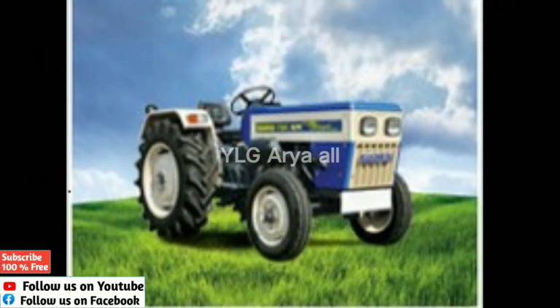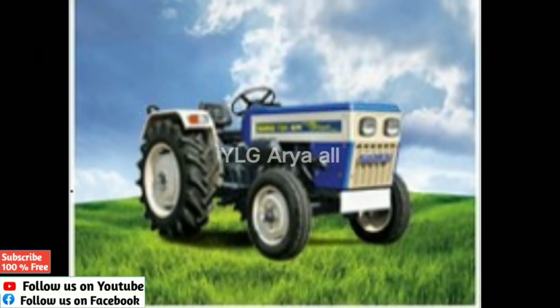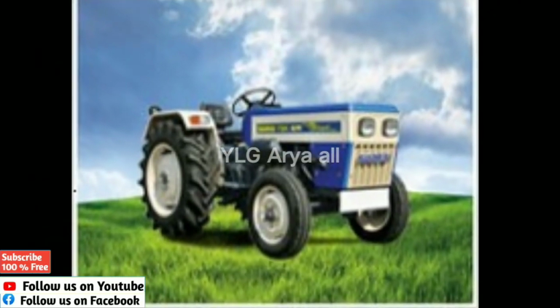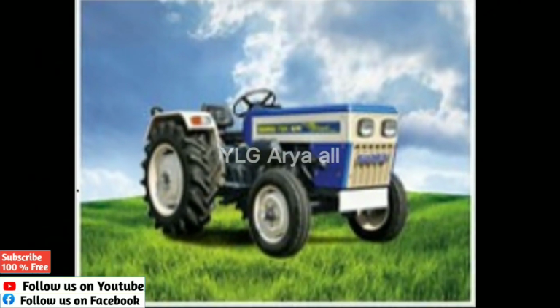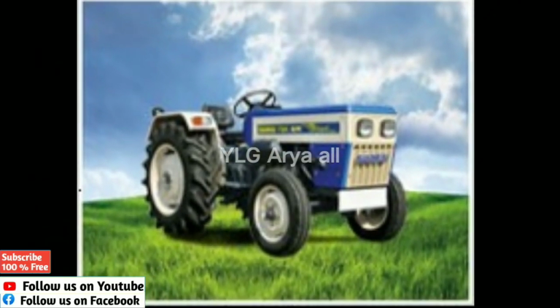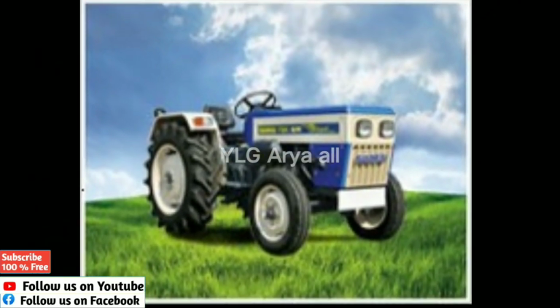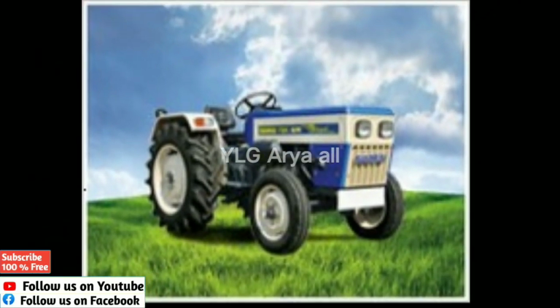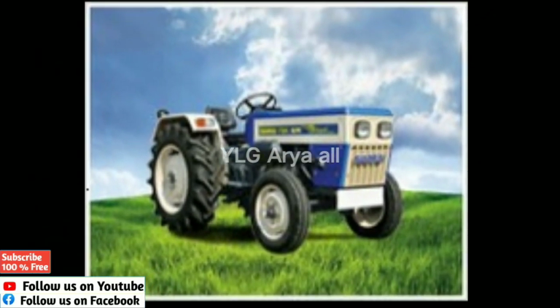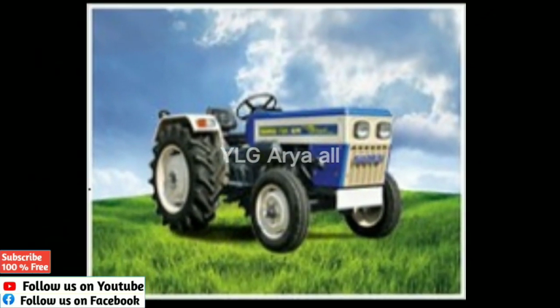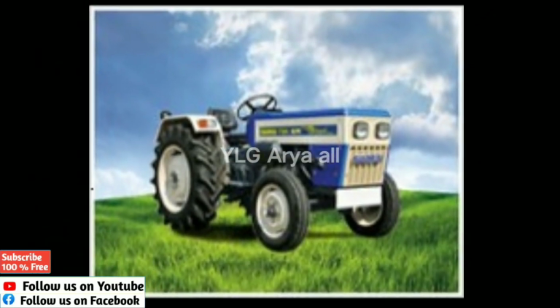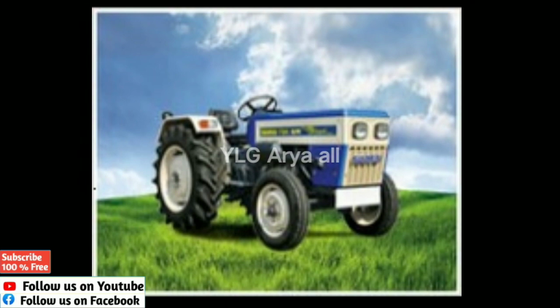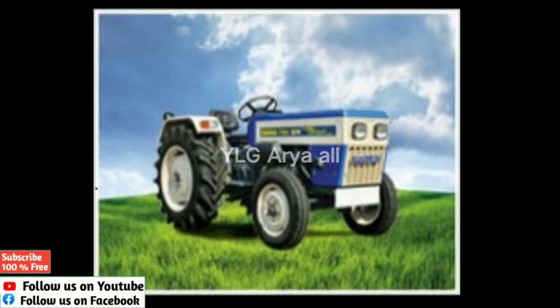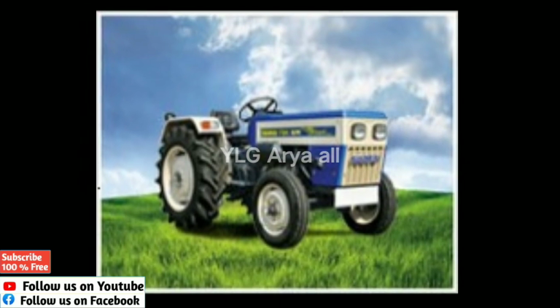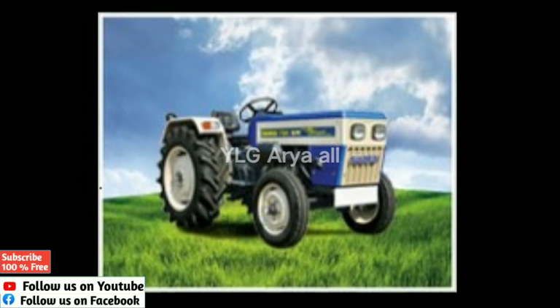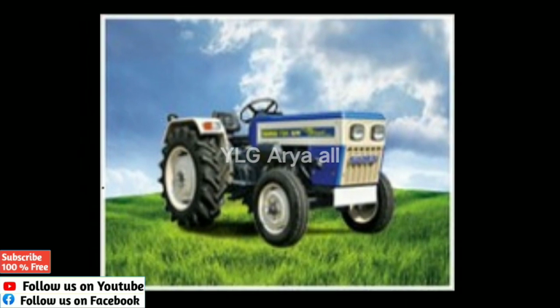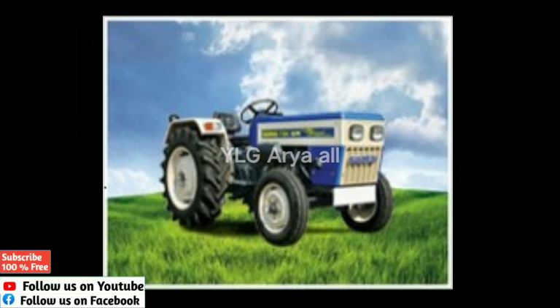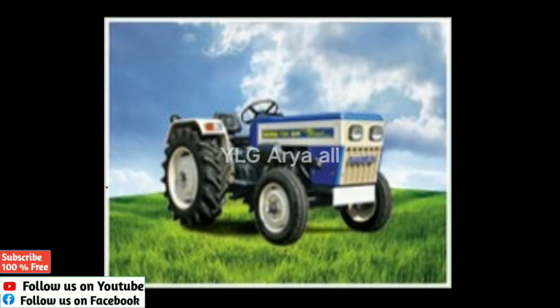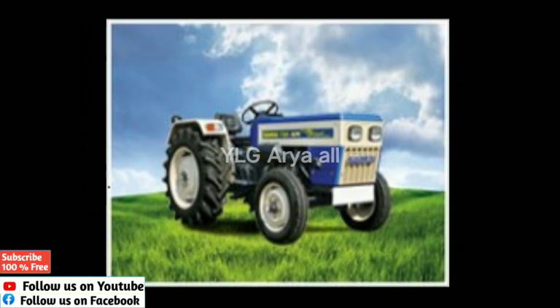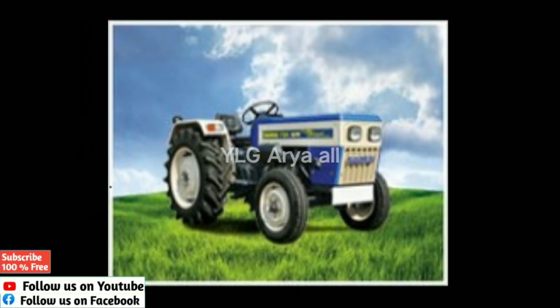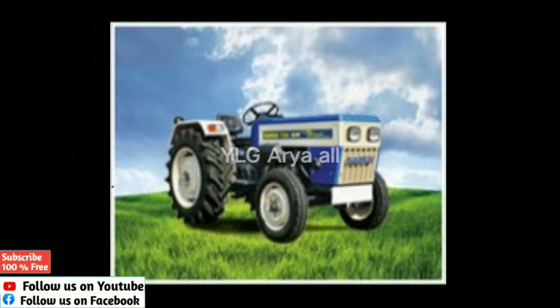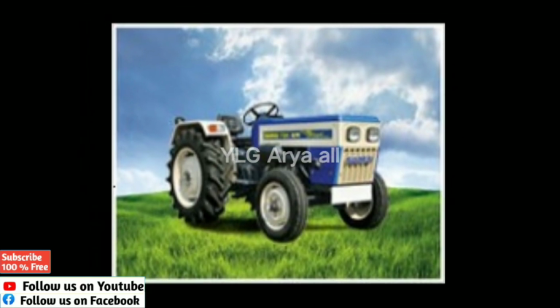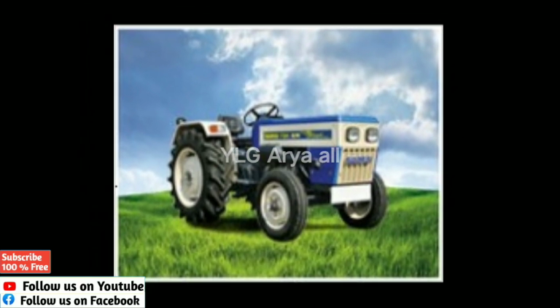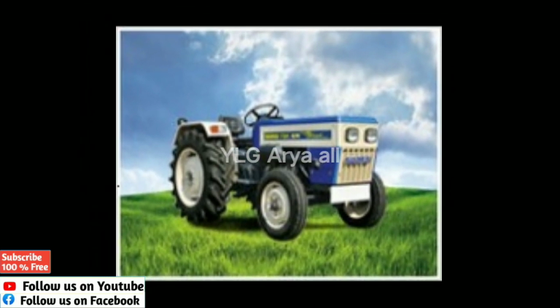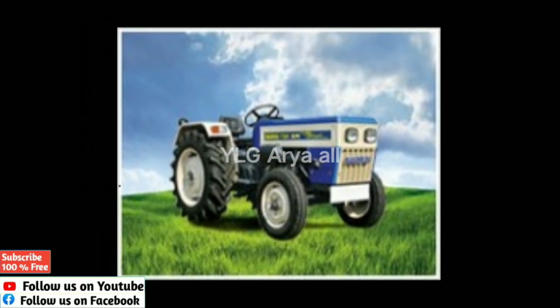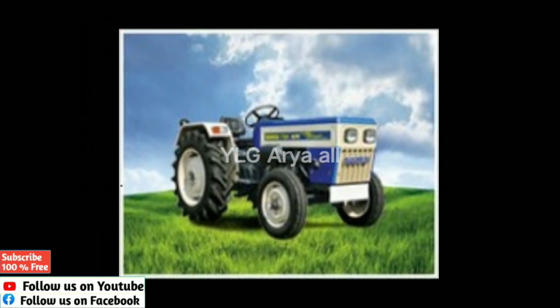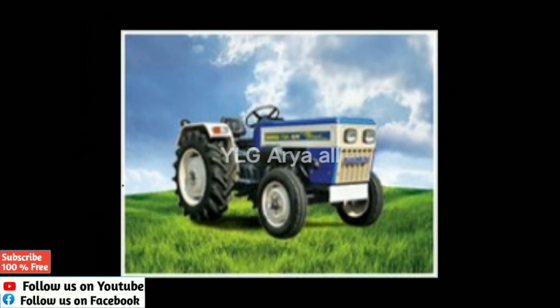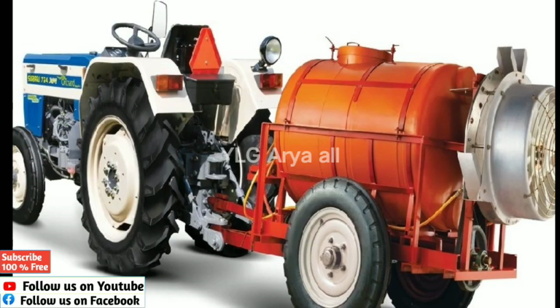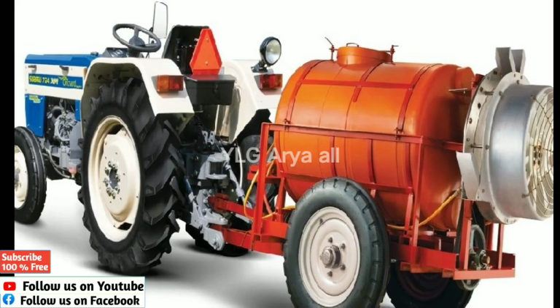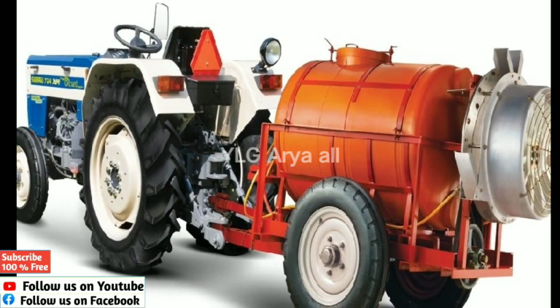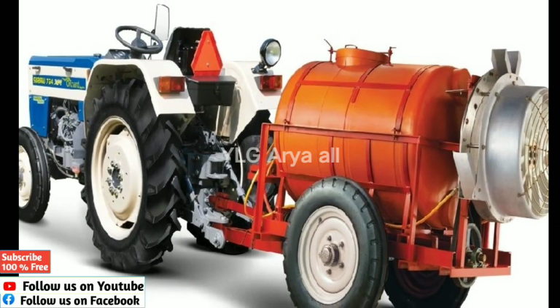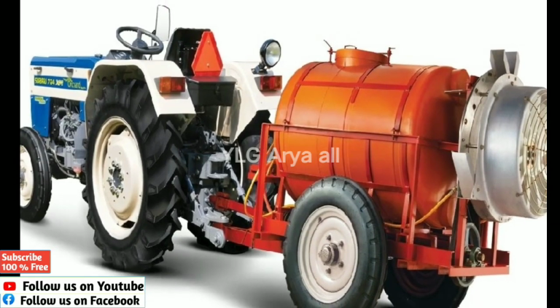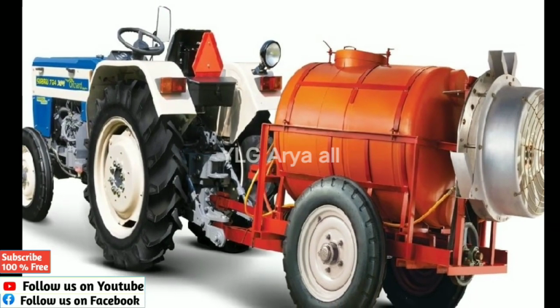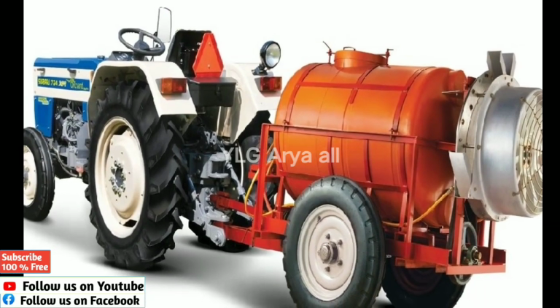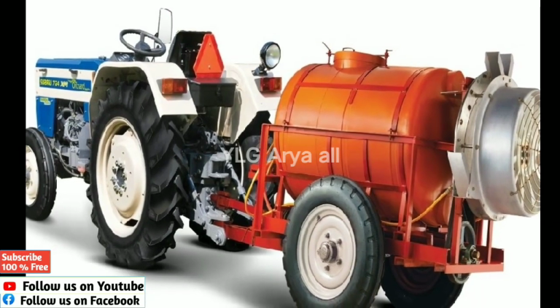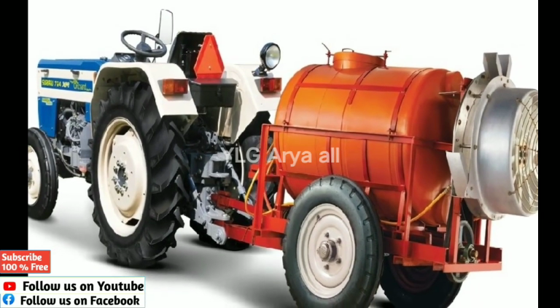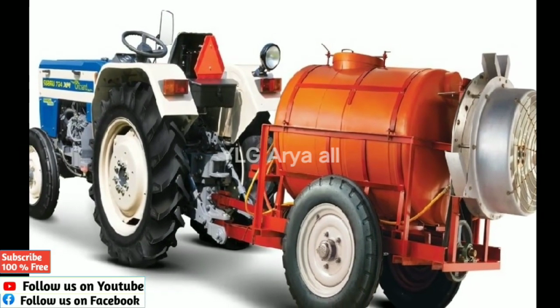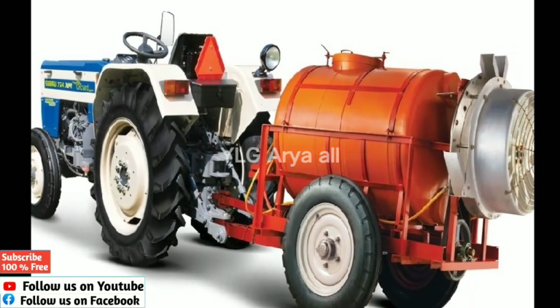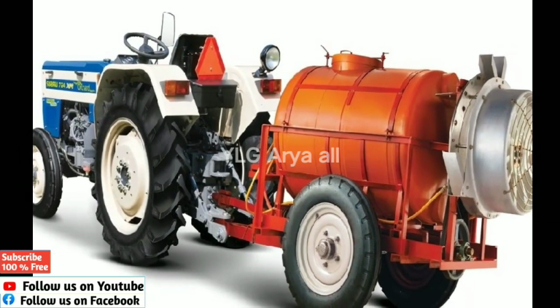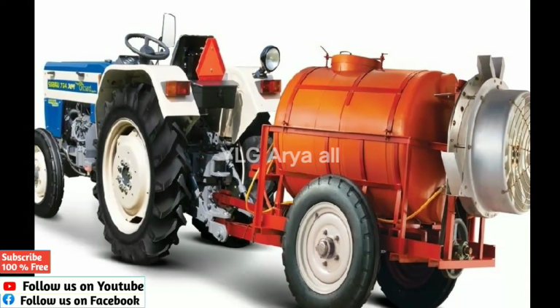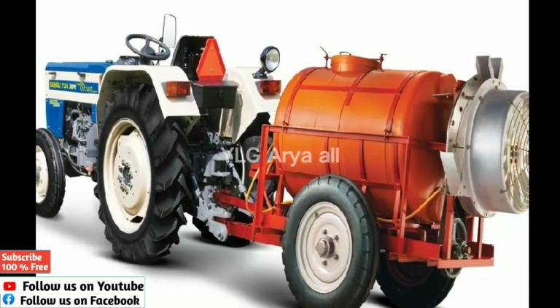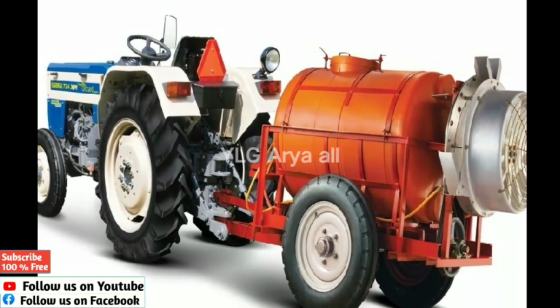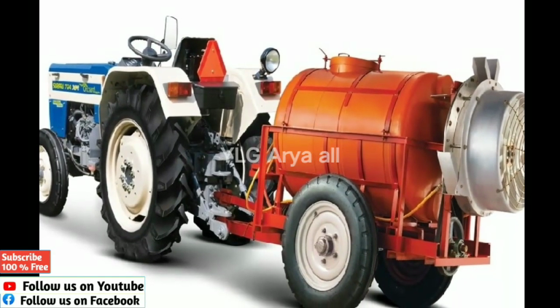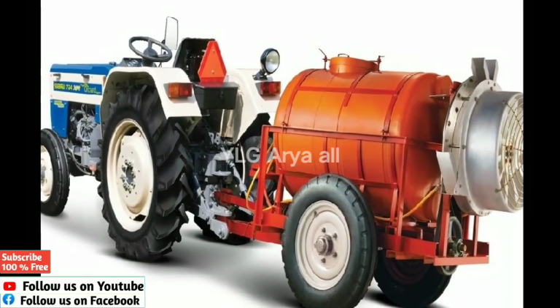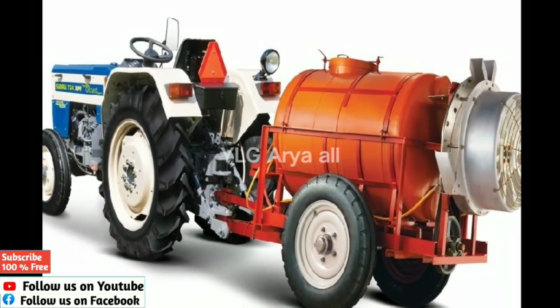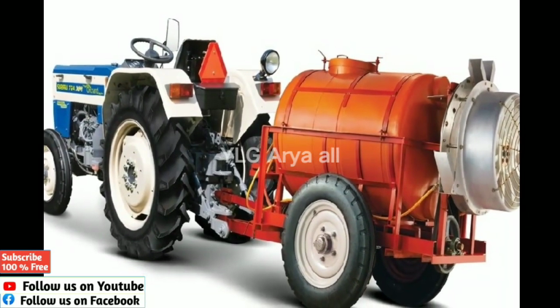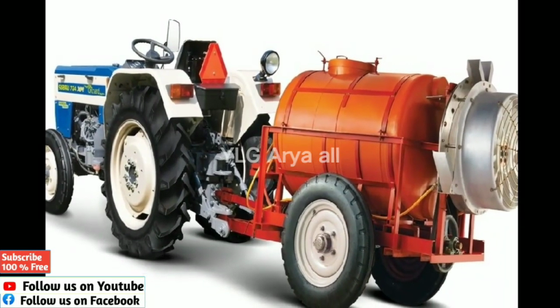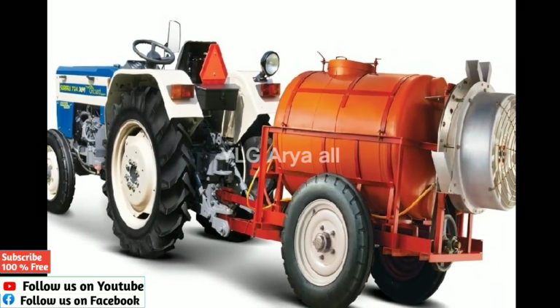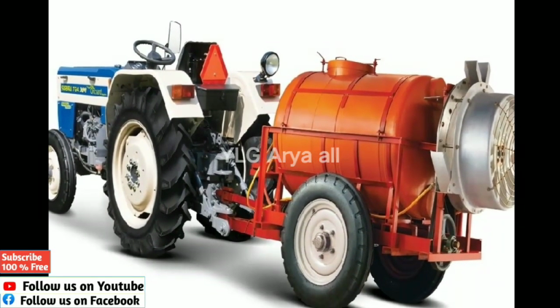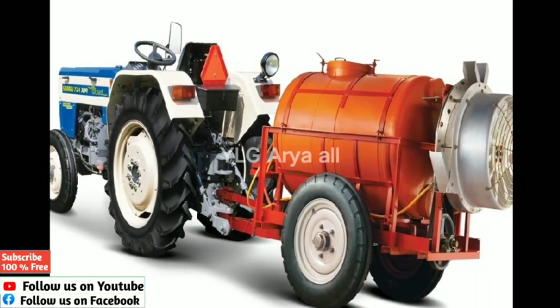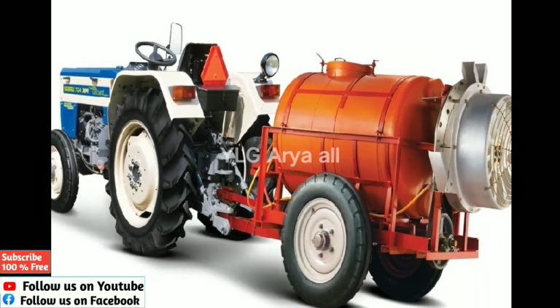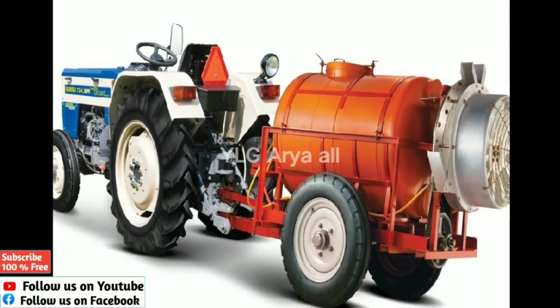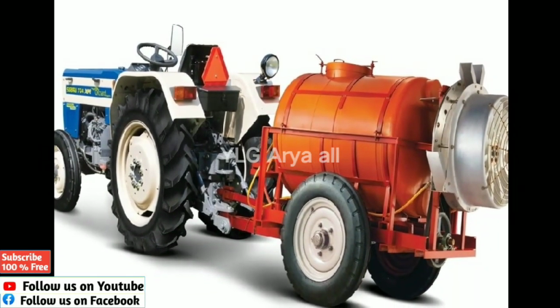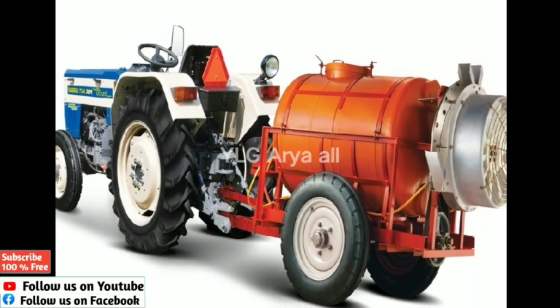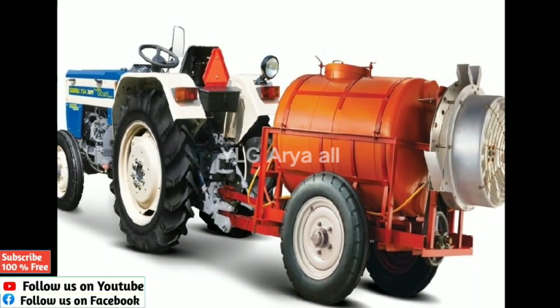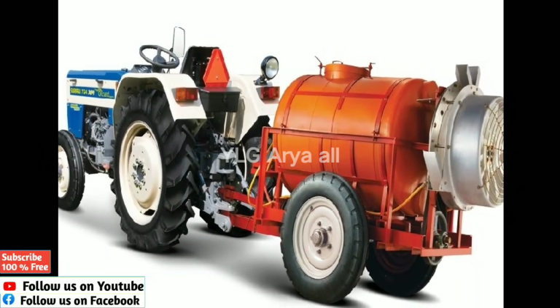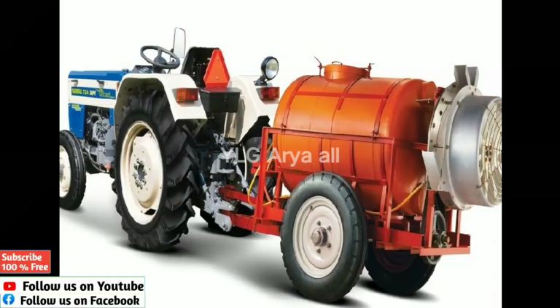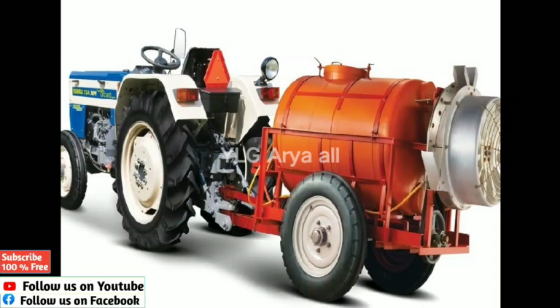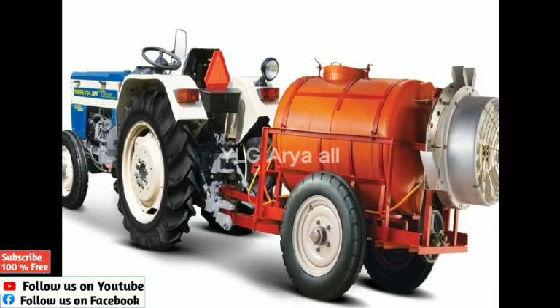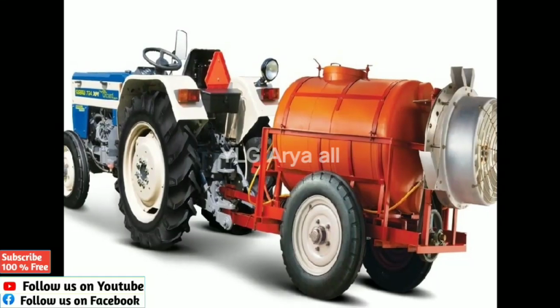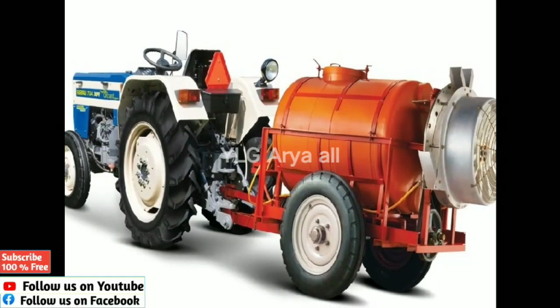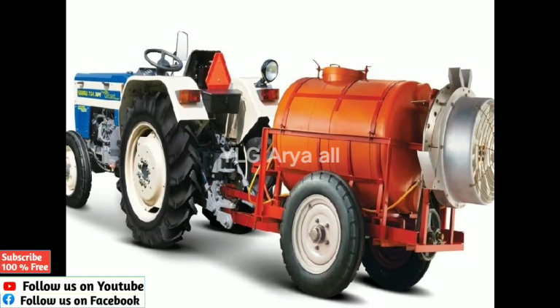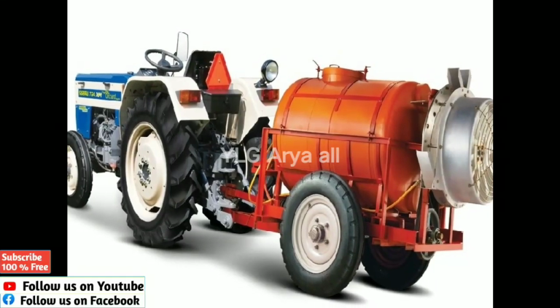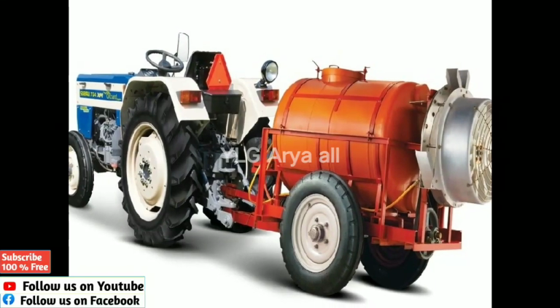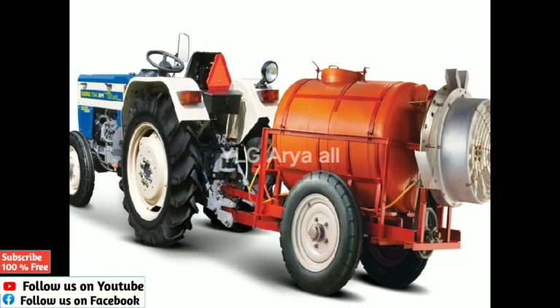This is the power take-off RPM specification. This is also the fuel tank capacity of the Swaraj 724XM Archerd.